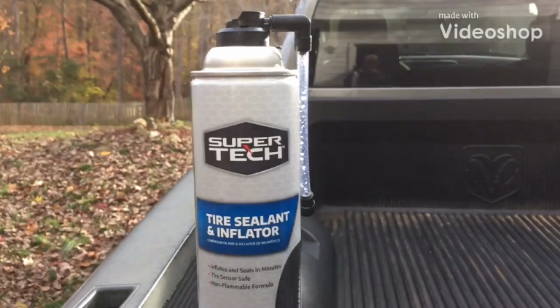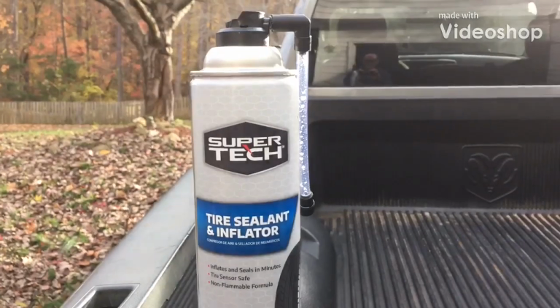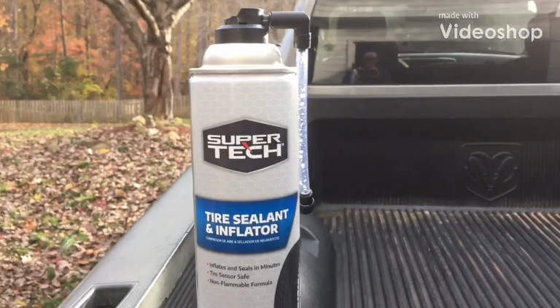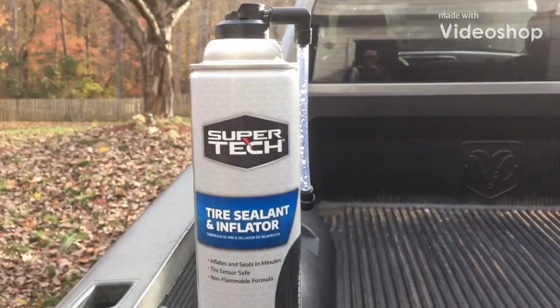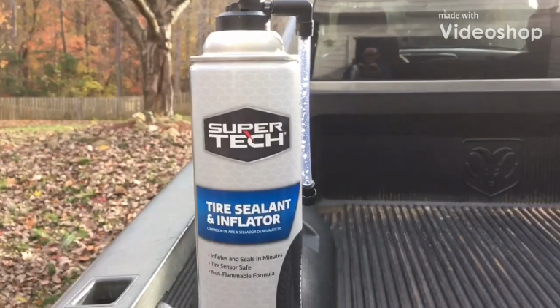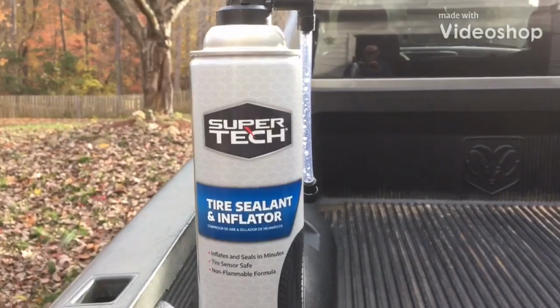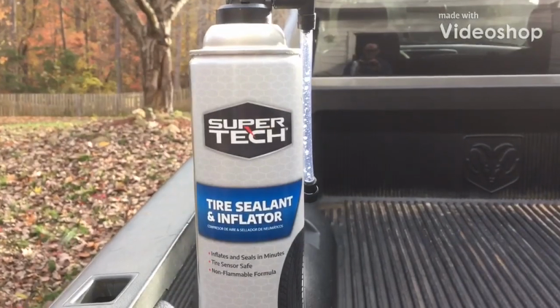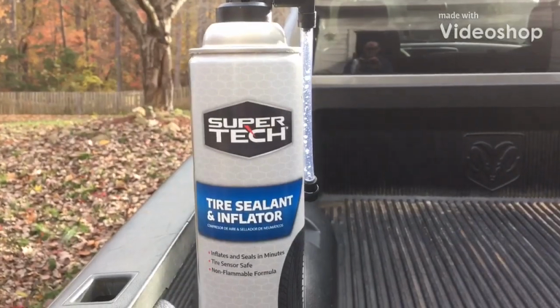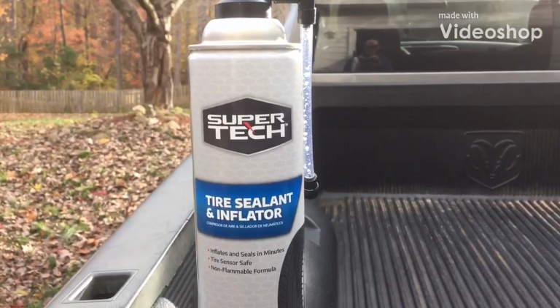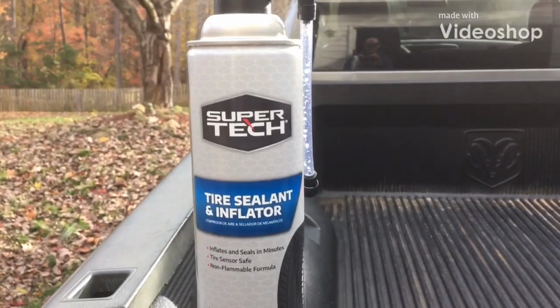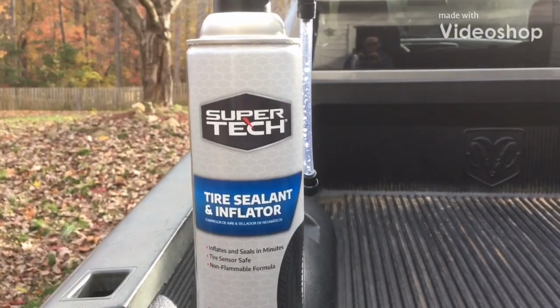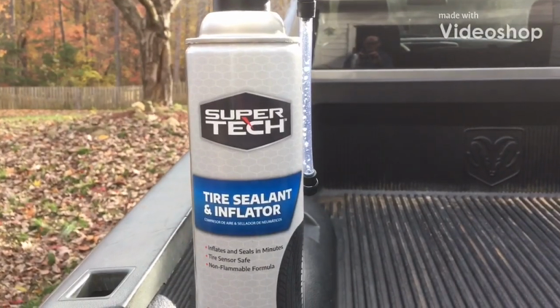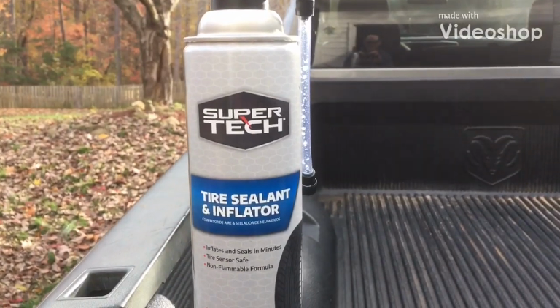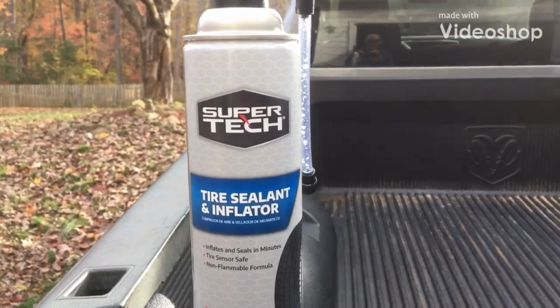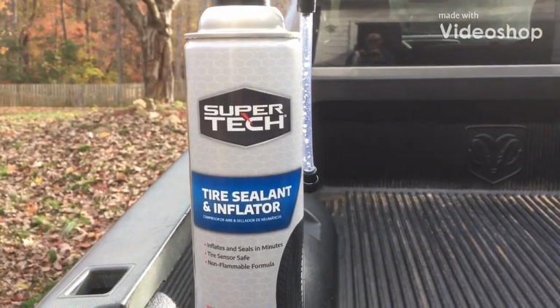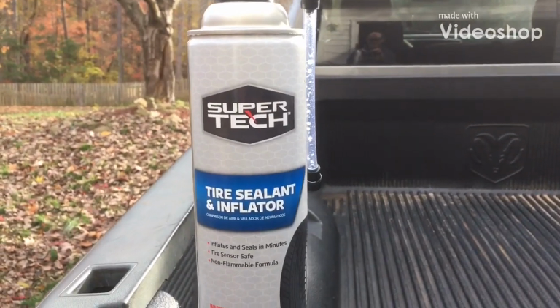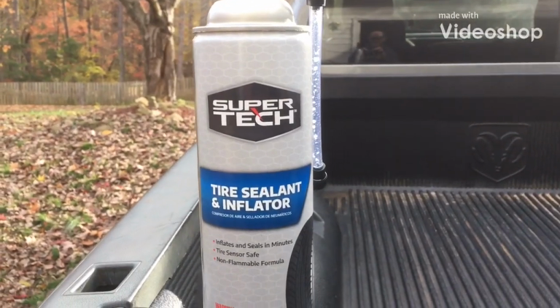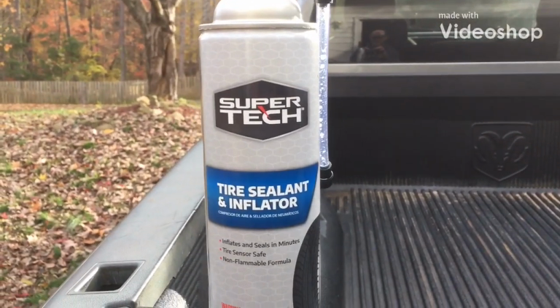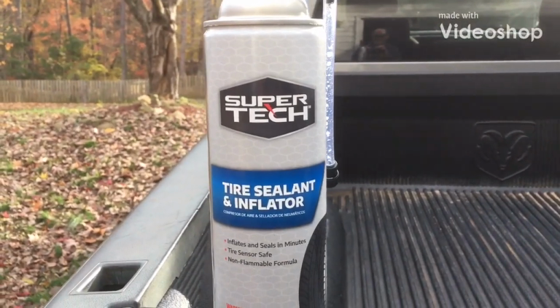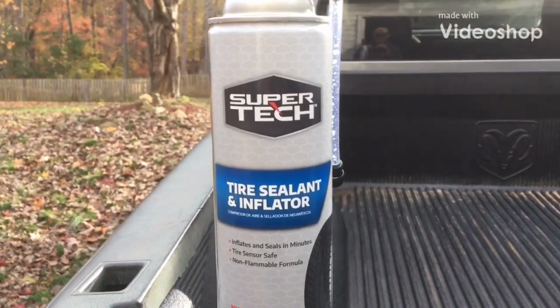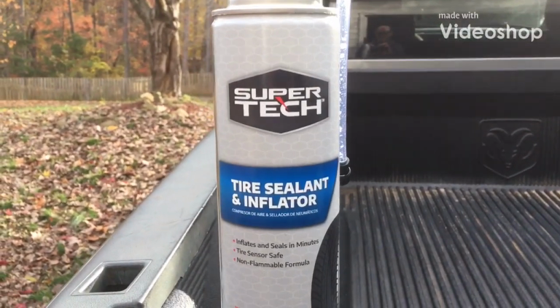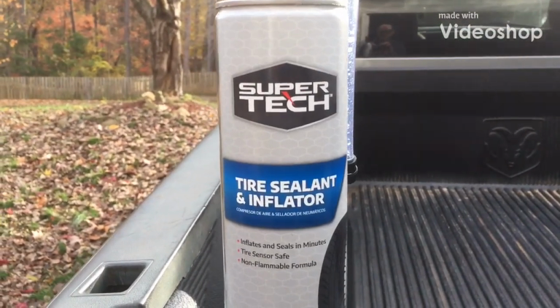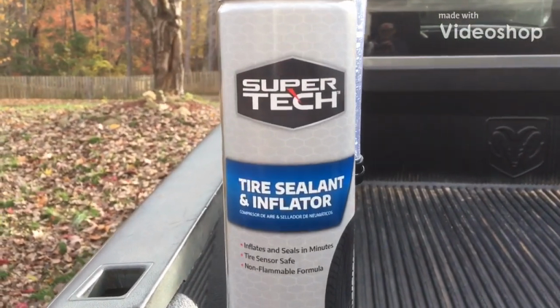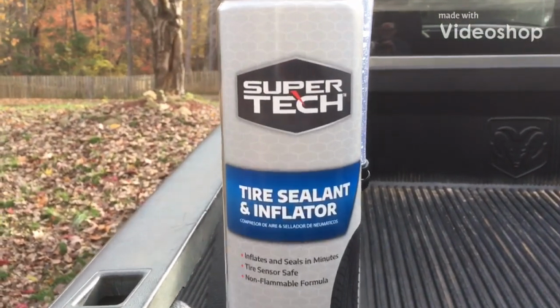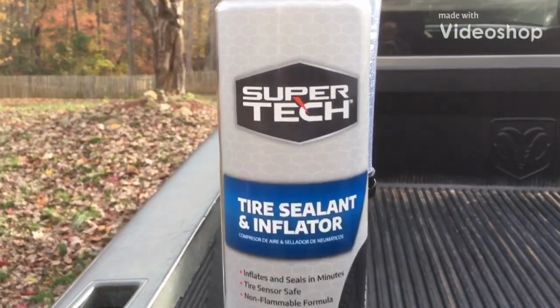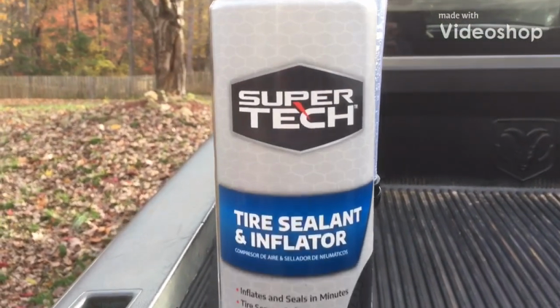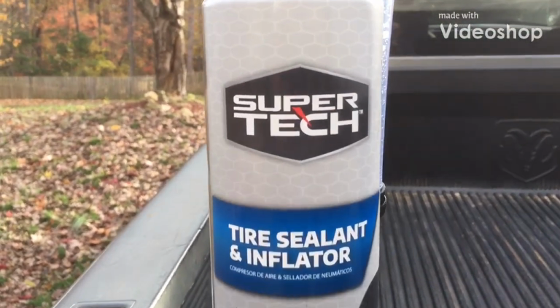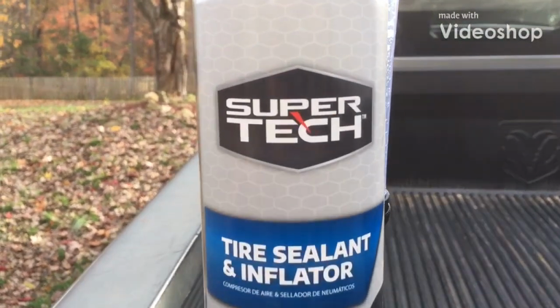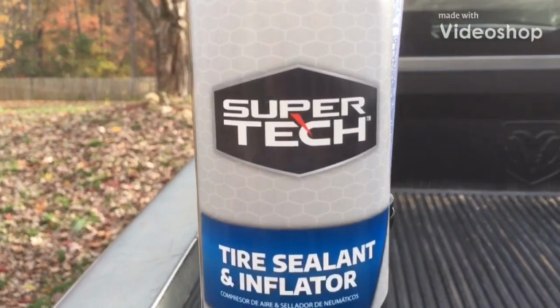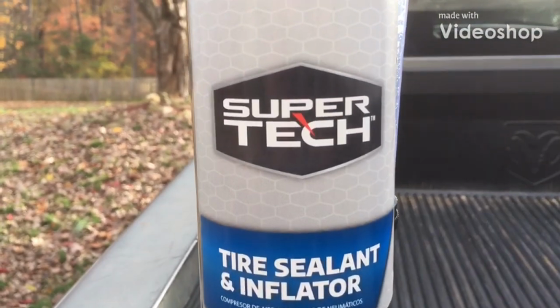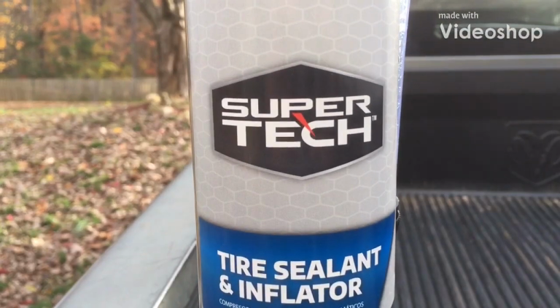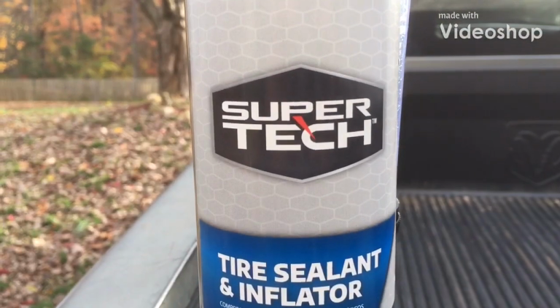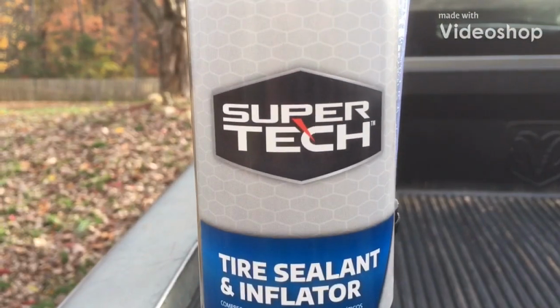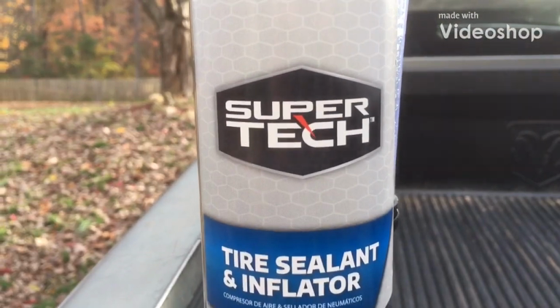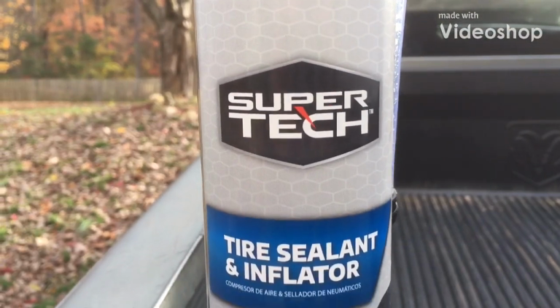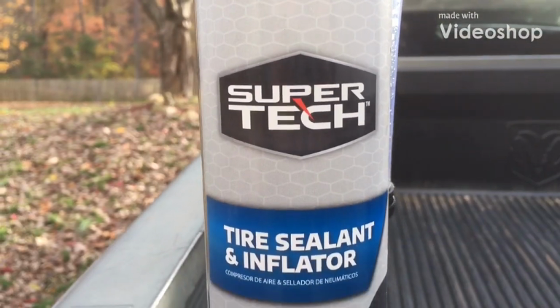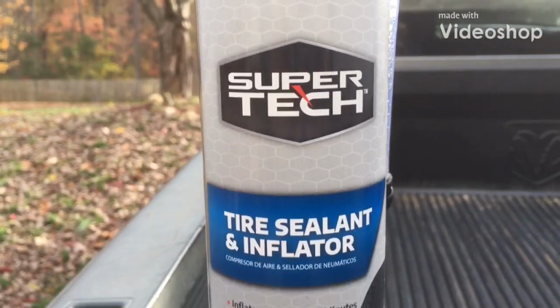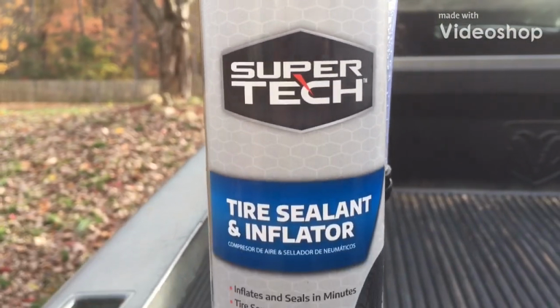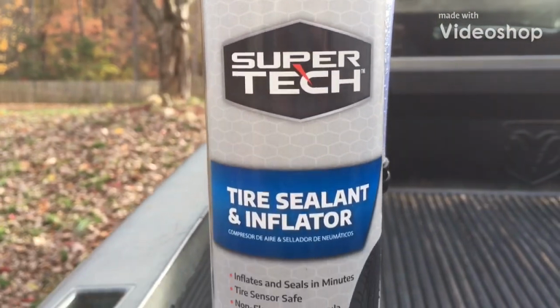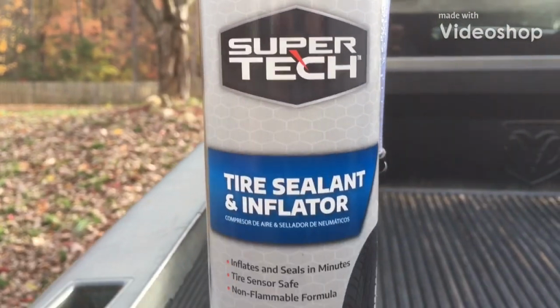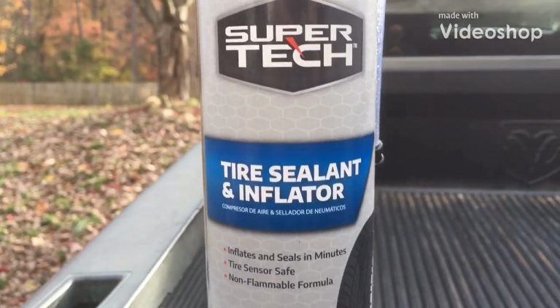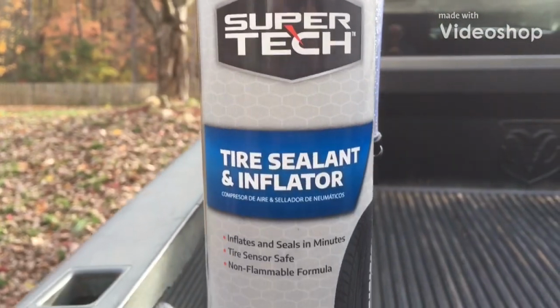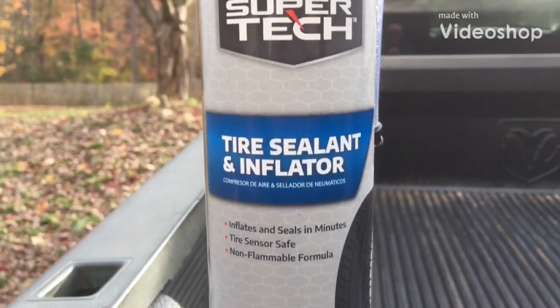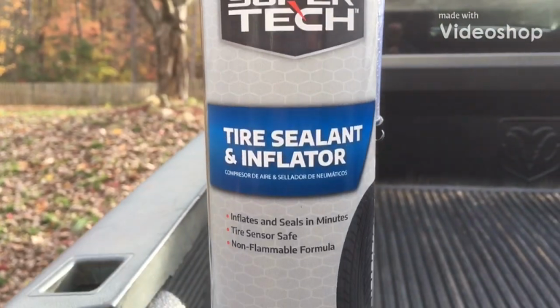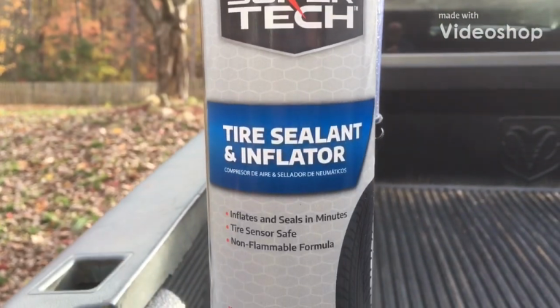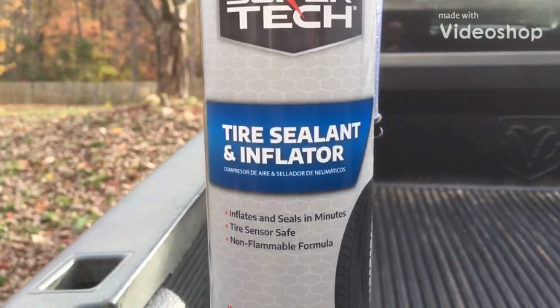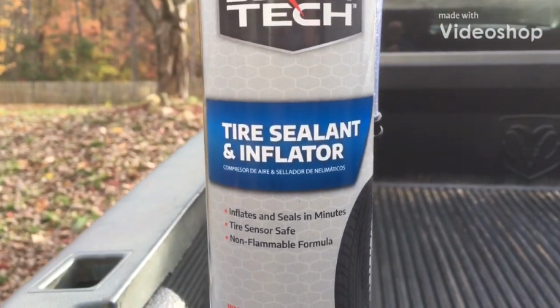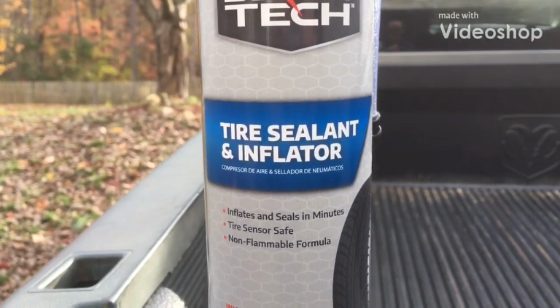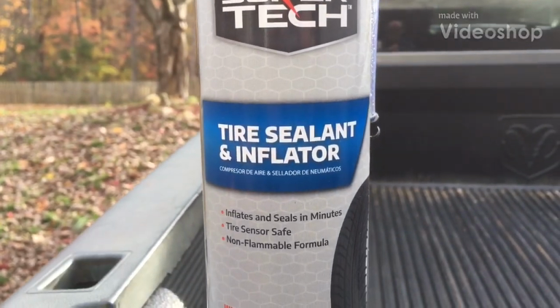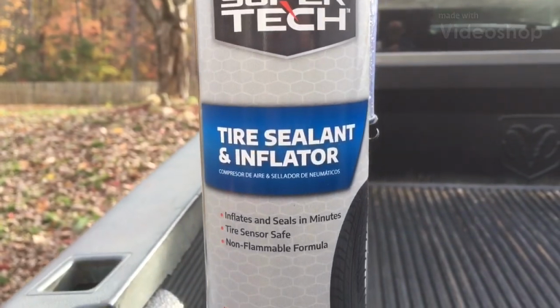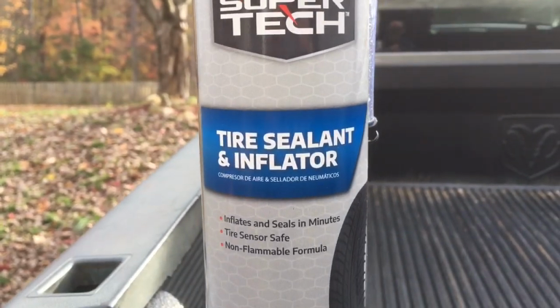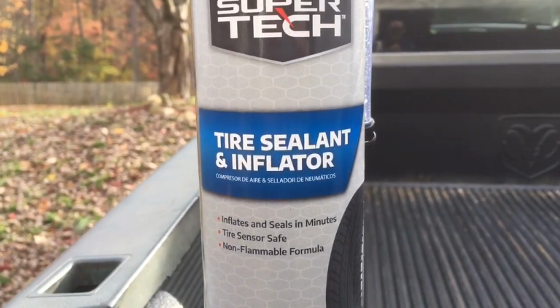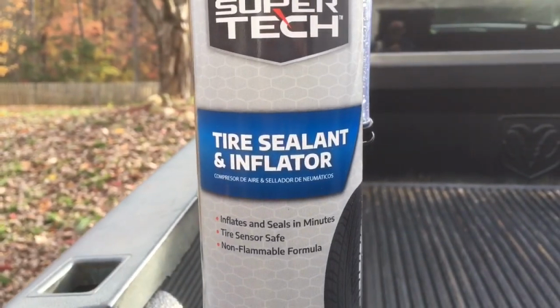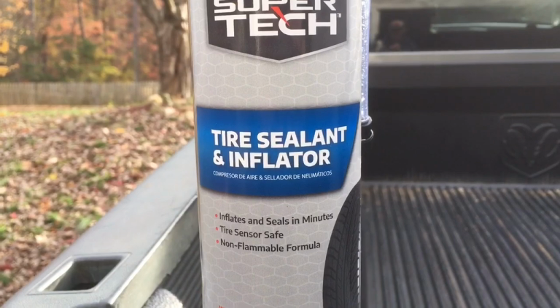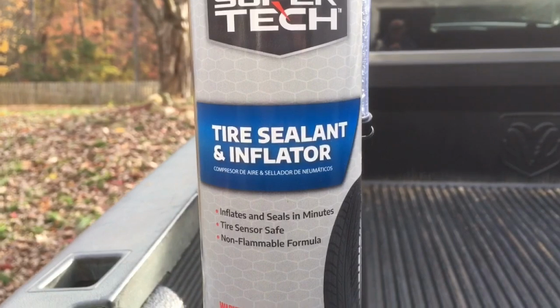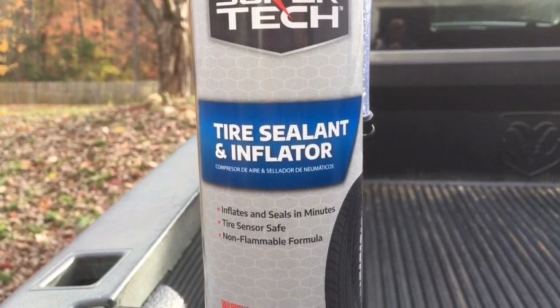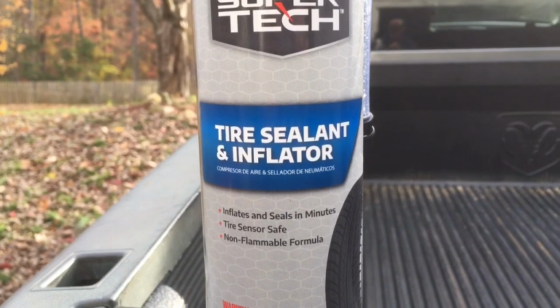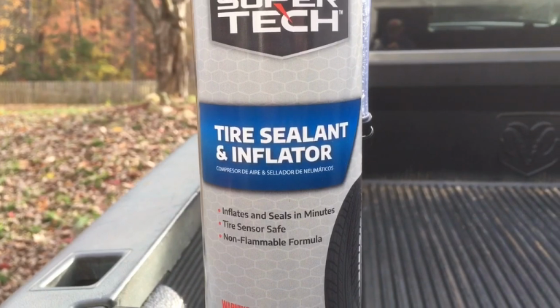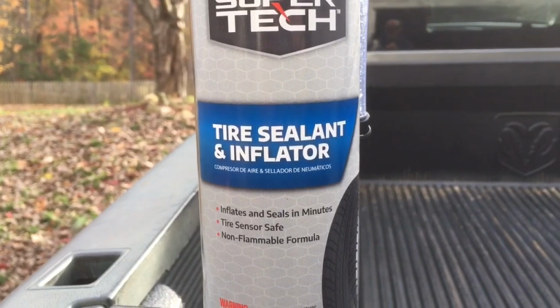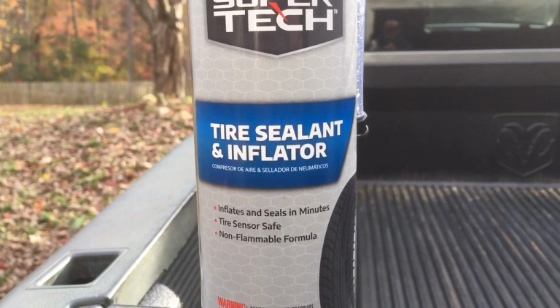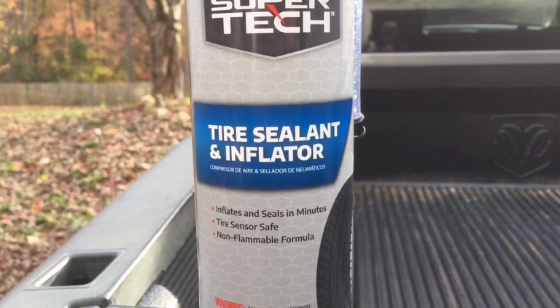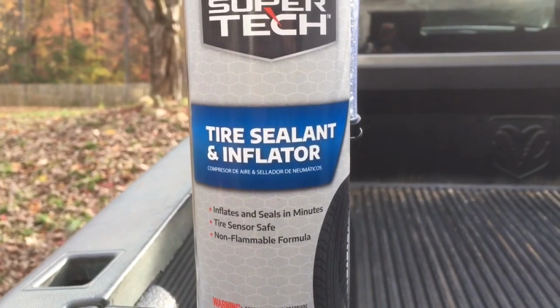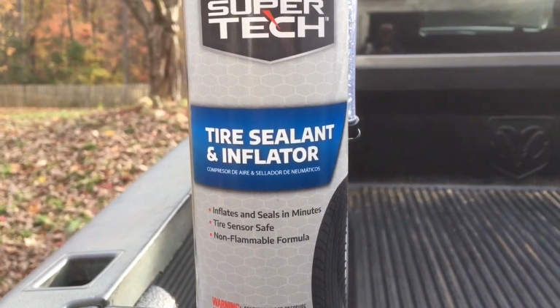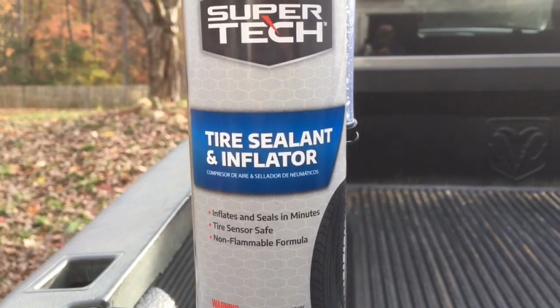Welcome to PaulReviewsEverything. Today we're reviewing SuperTek Tire Sealant Inflator.